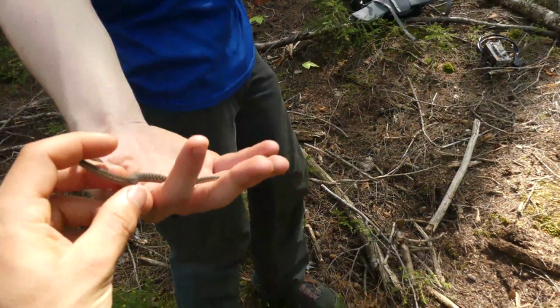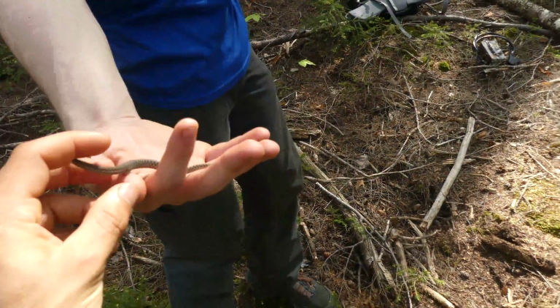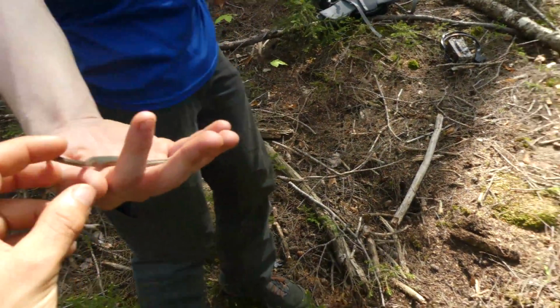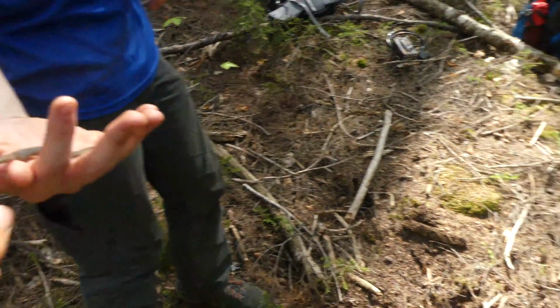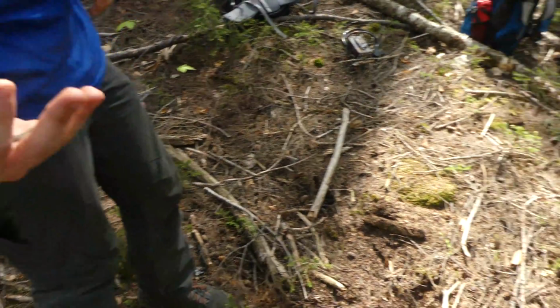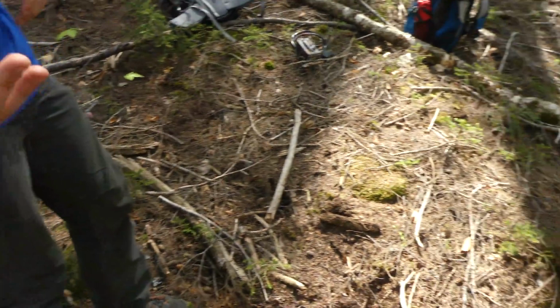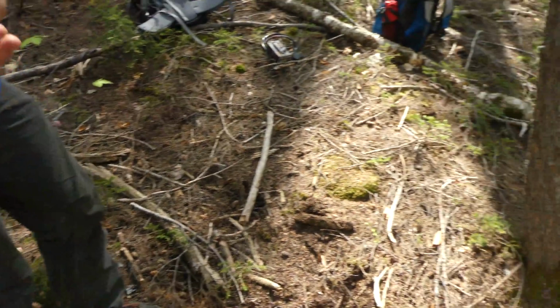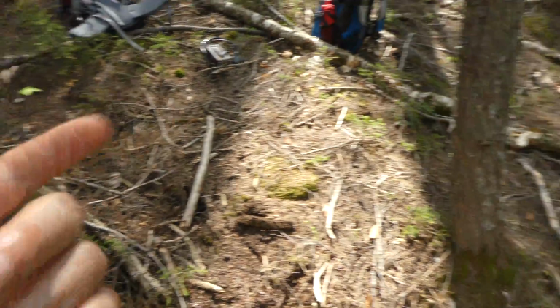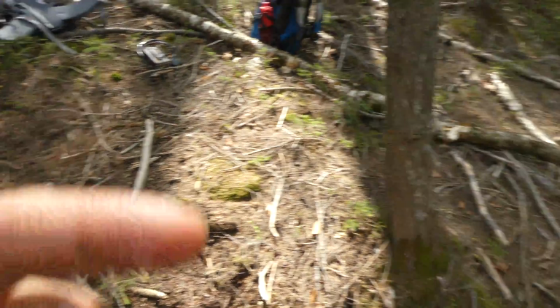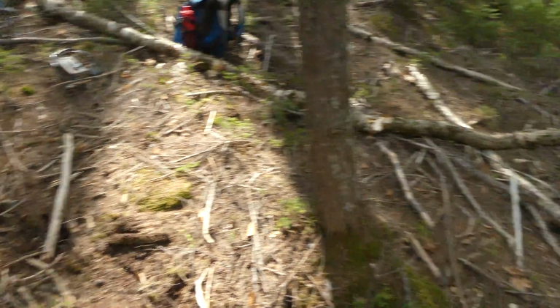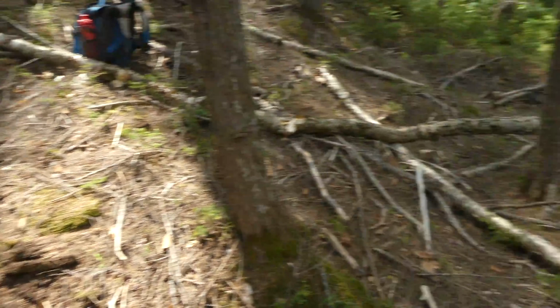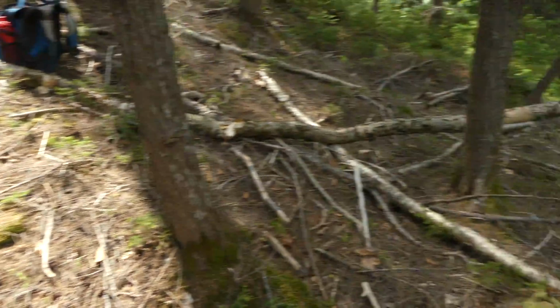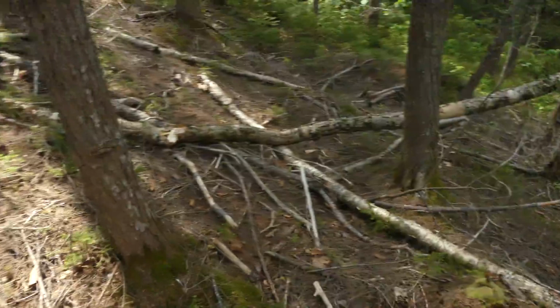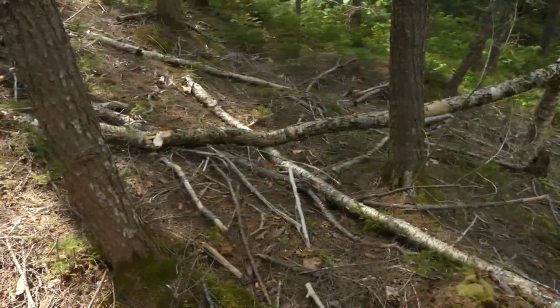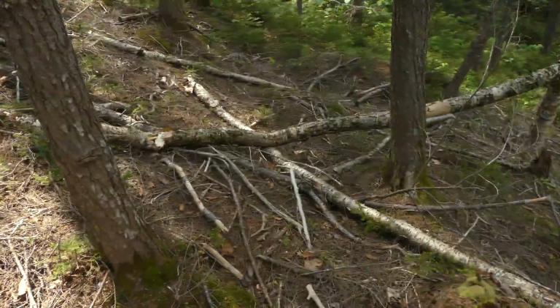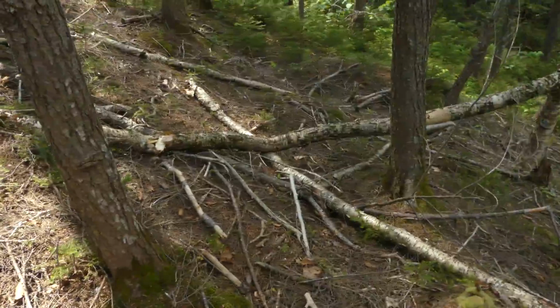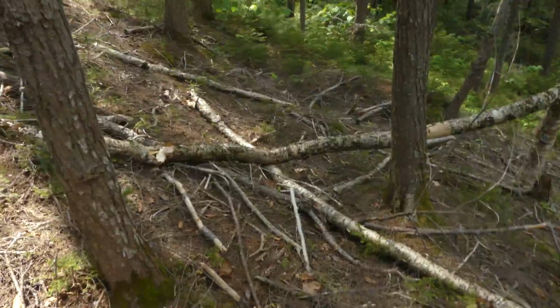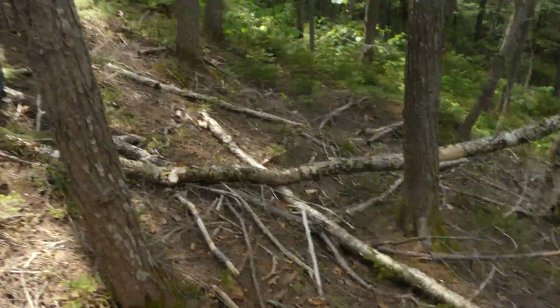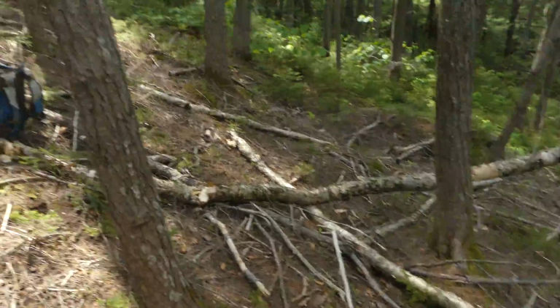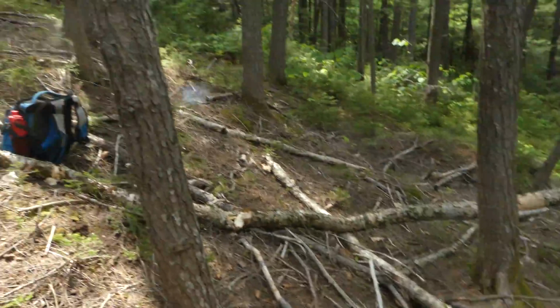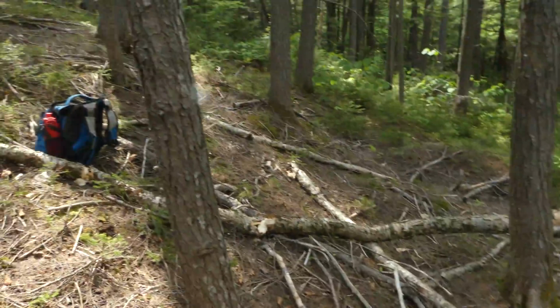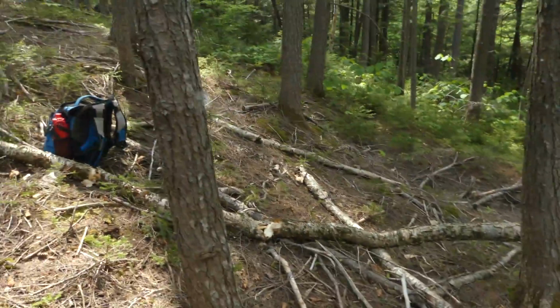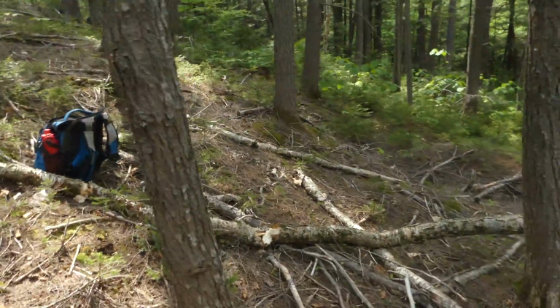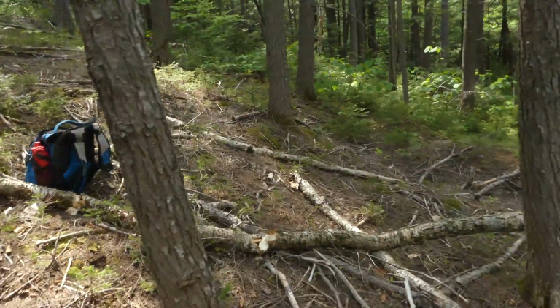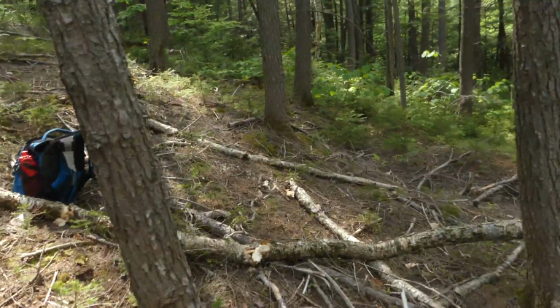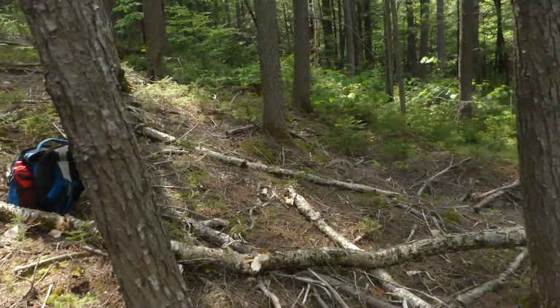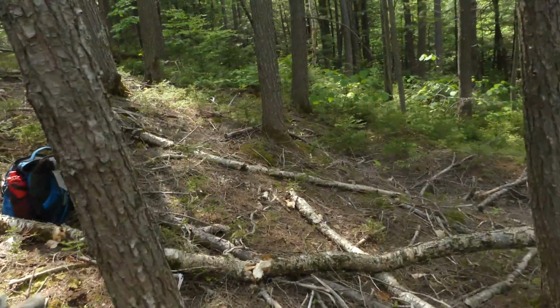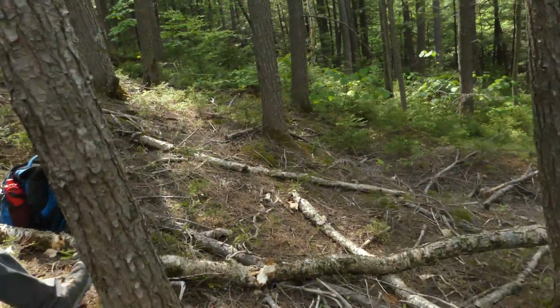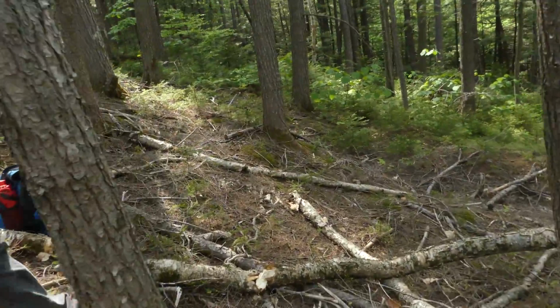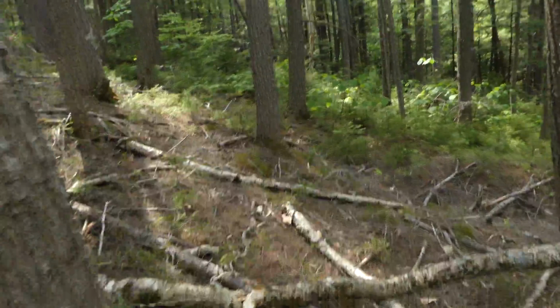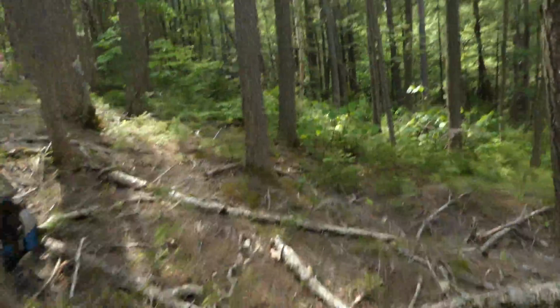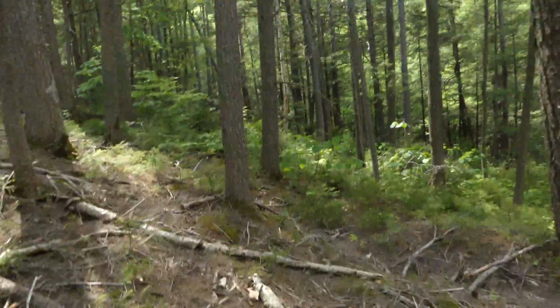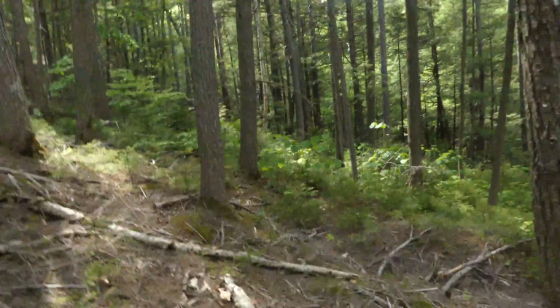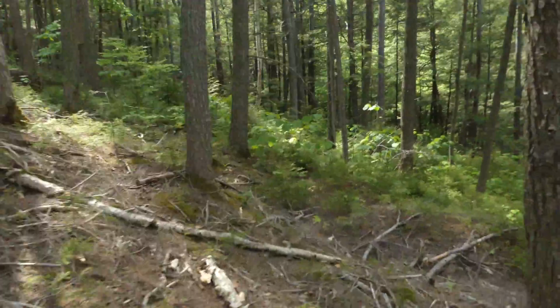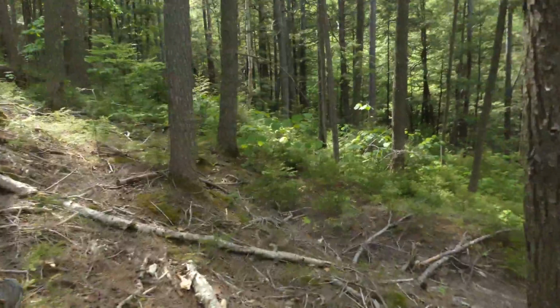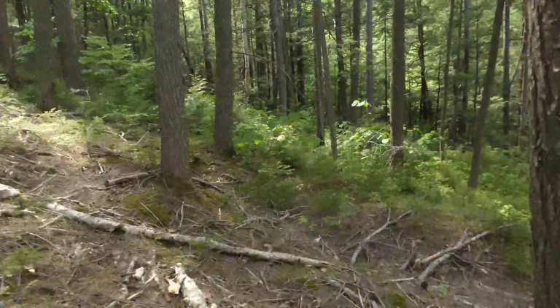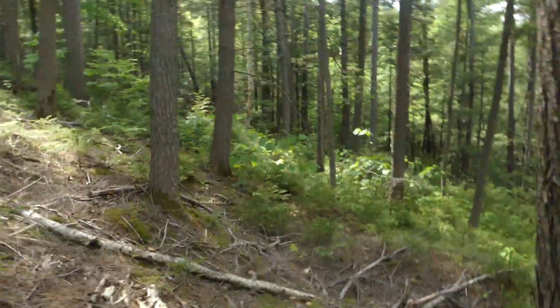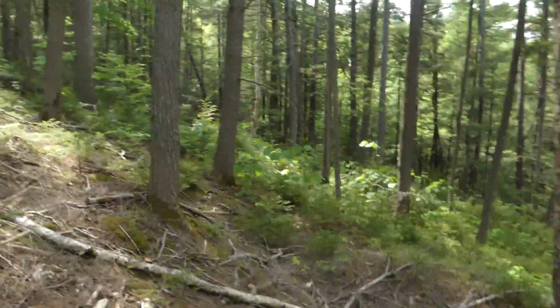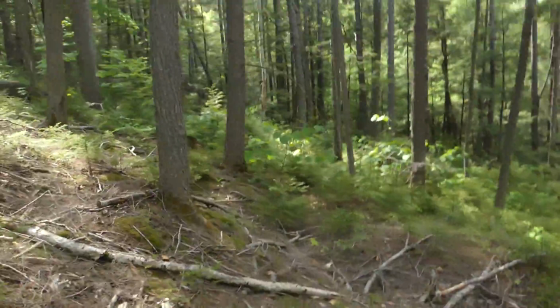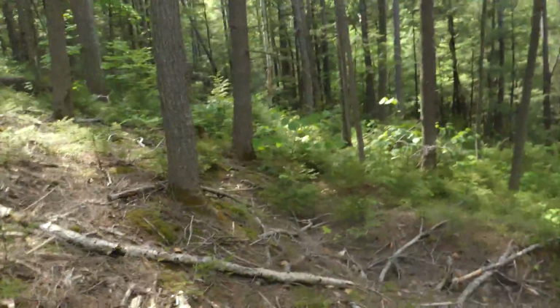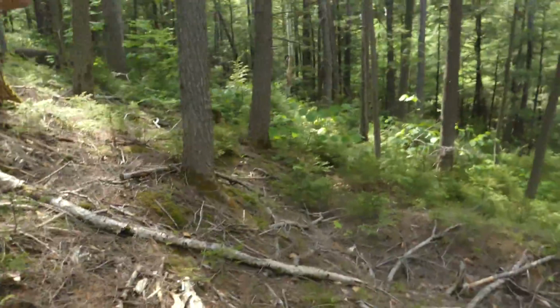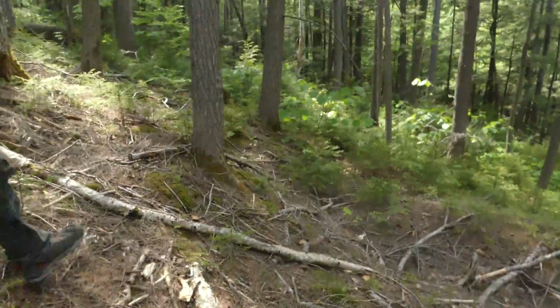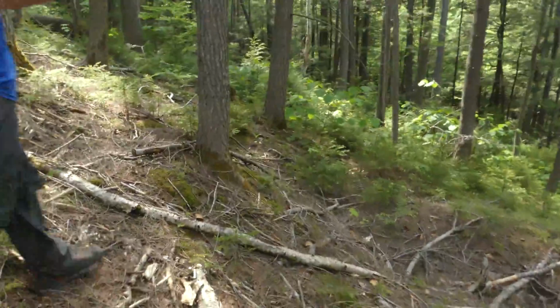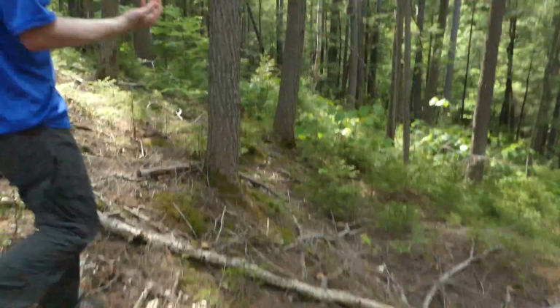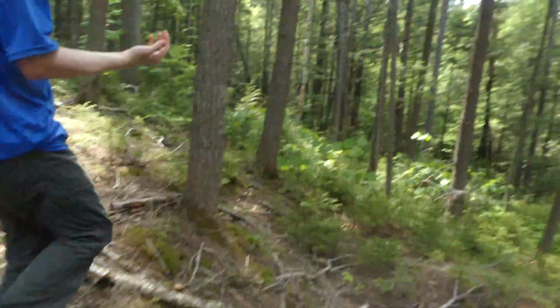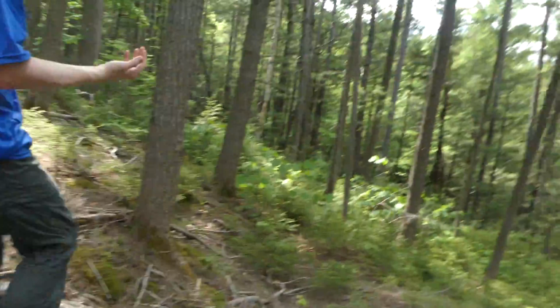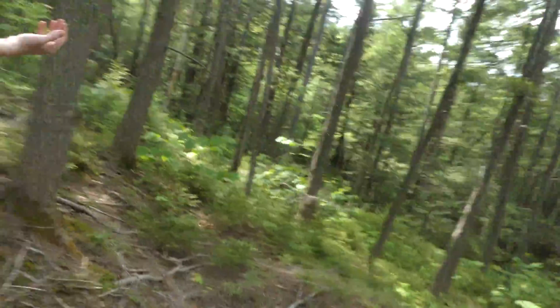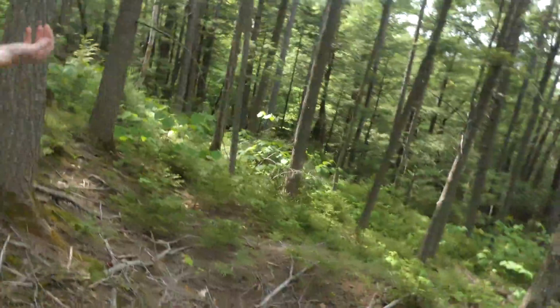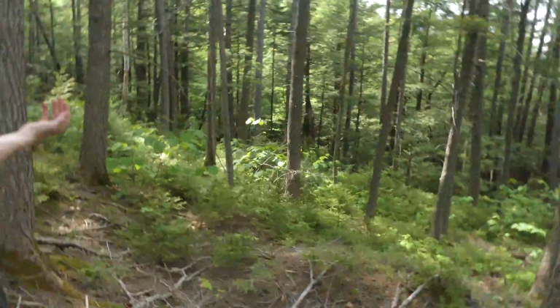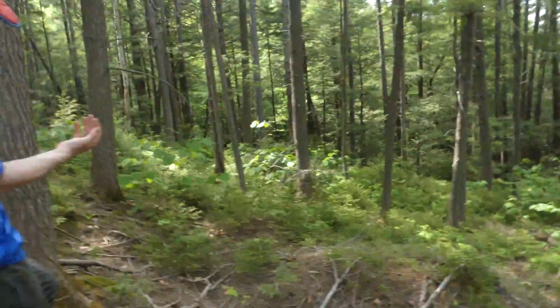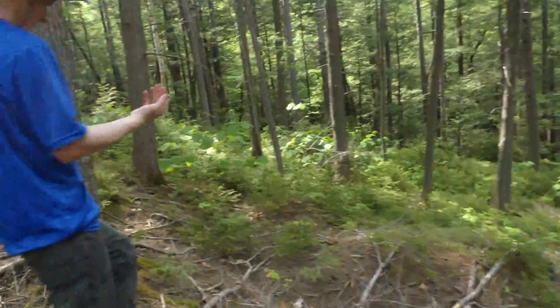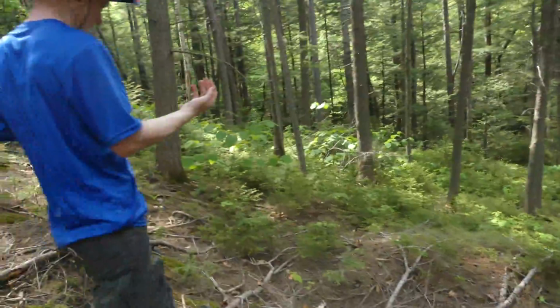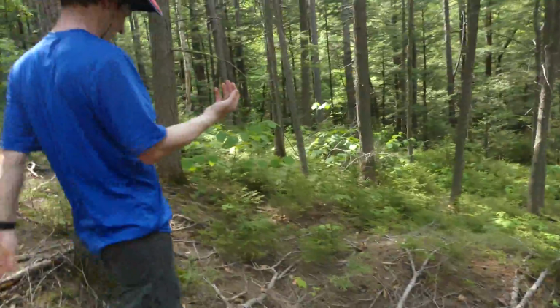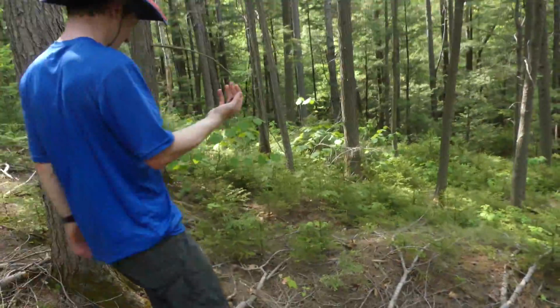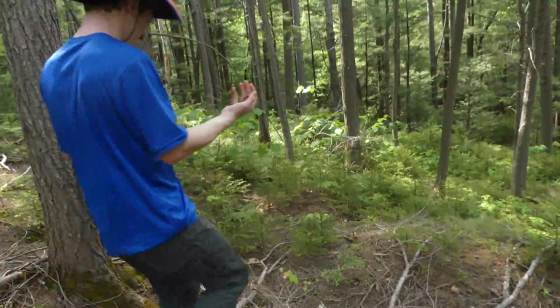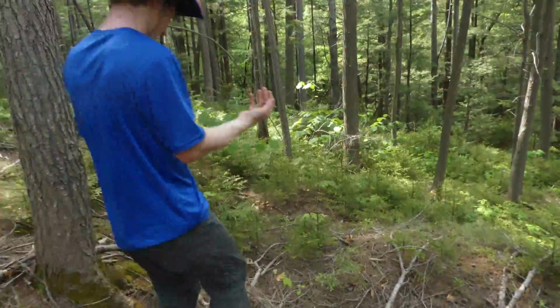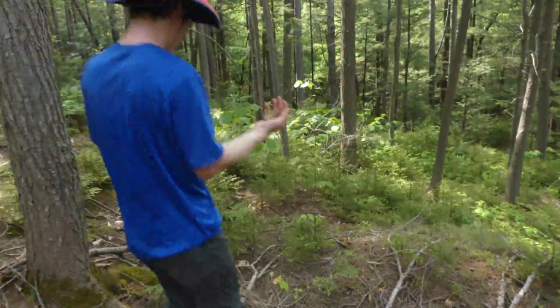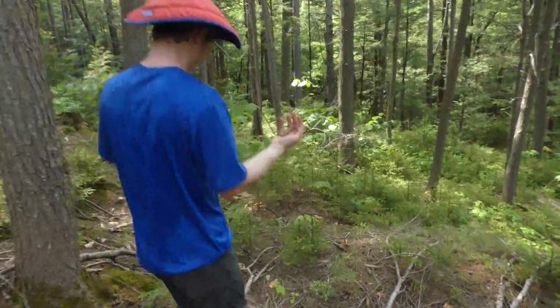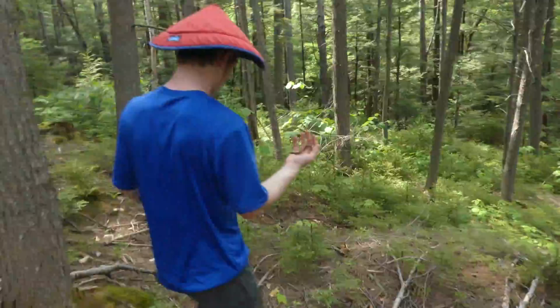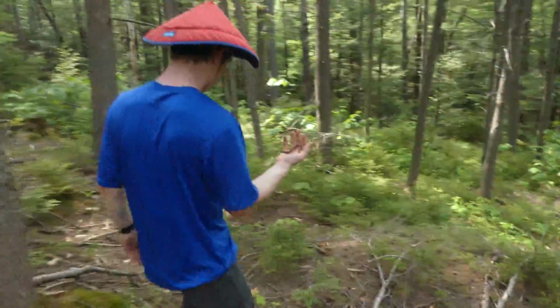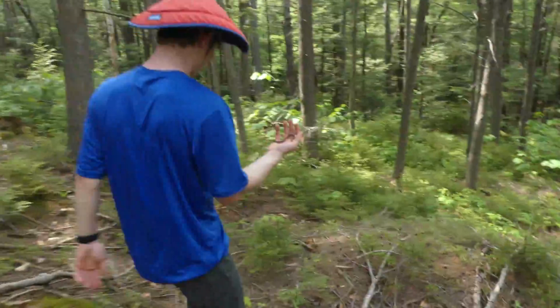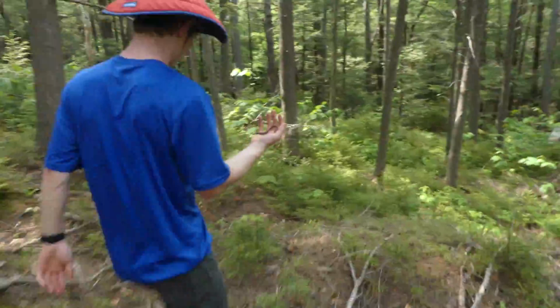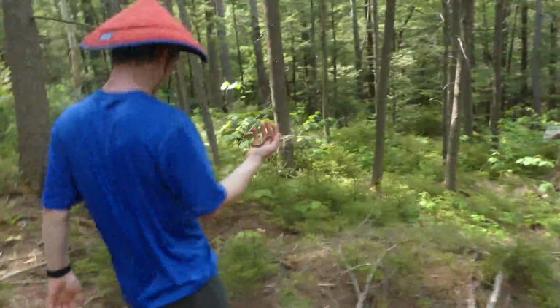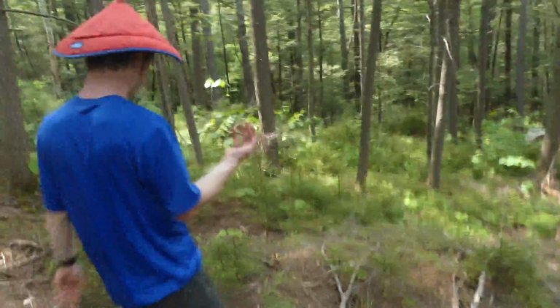We're just going to put him down closer to the water, so he's out of the way of our camera trap setting and hopefully any other hikers that come down this path.